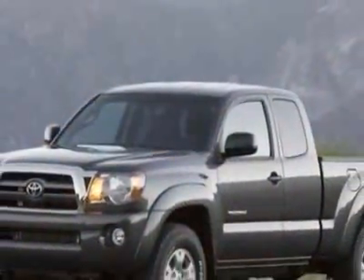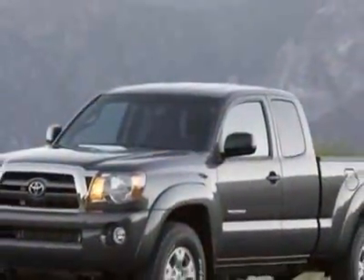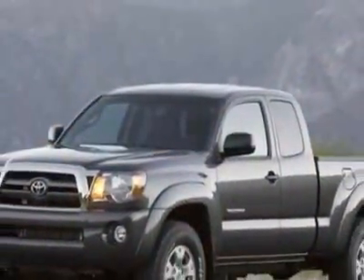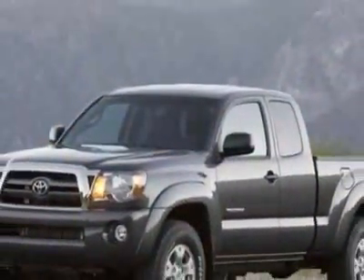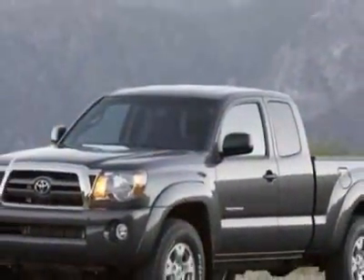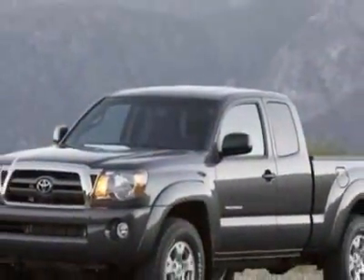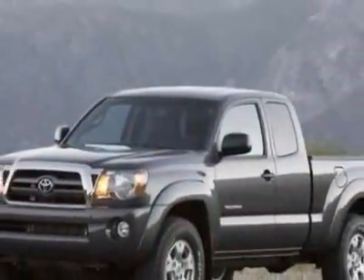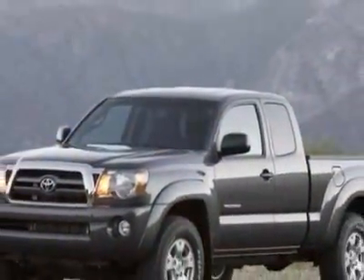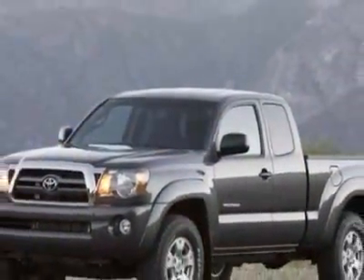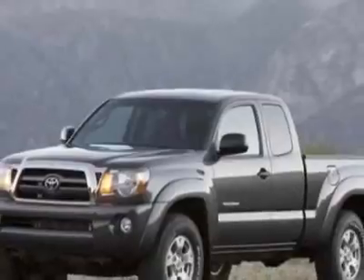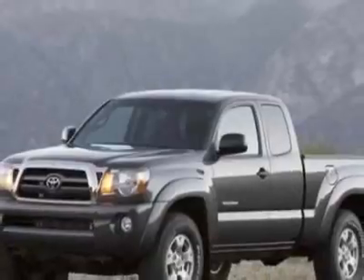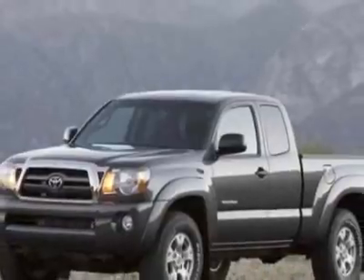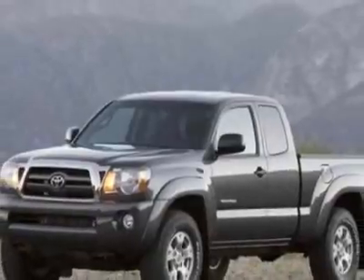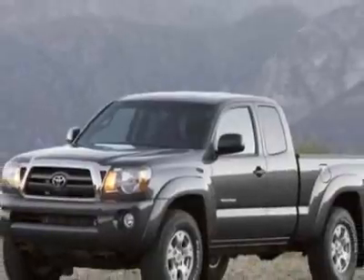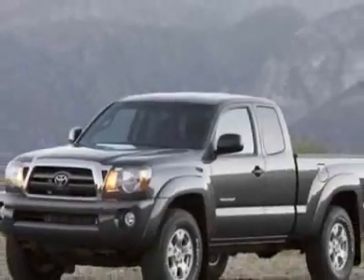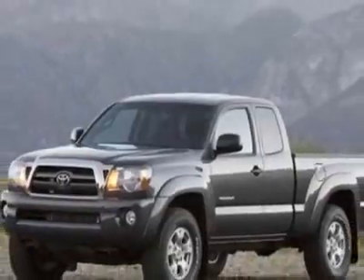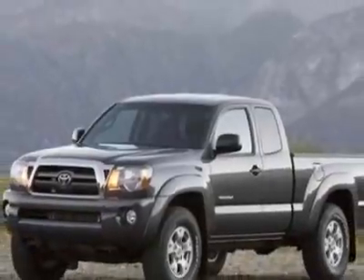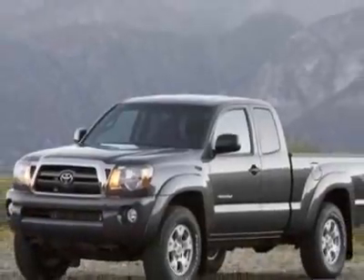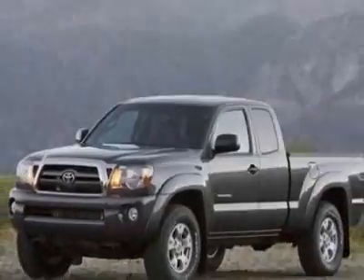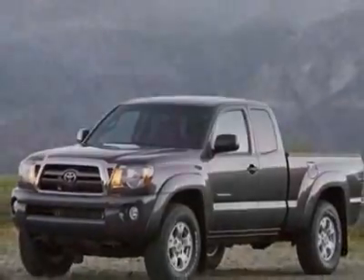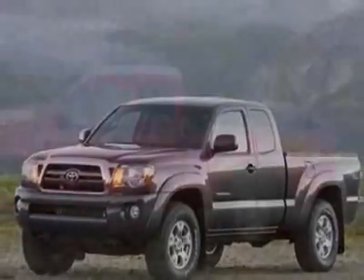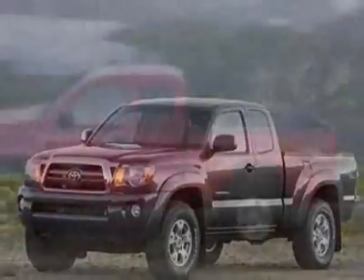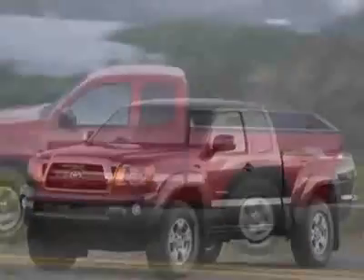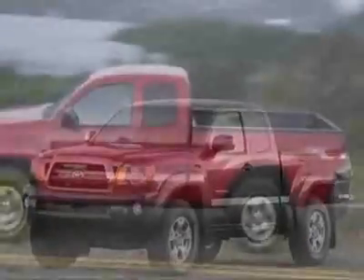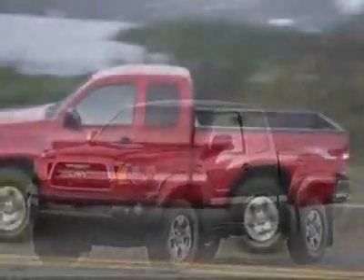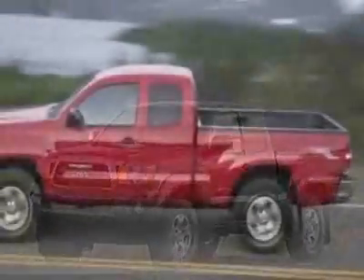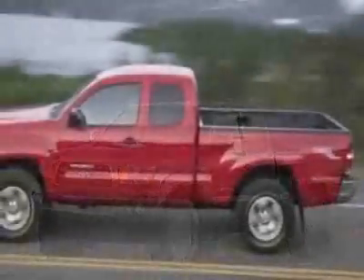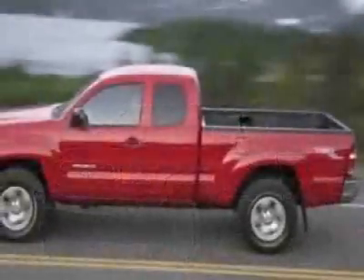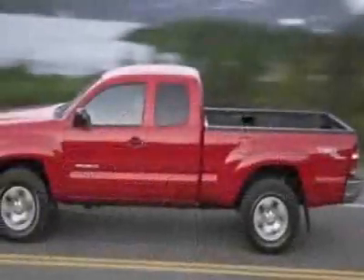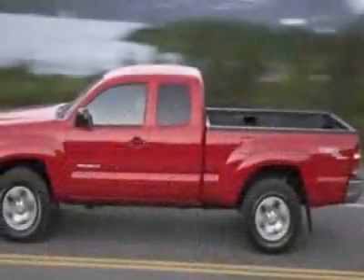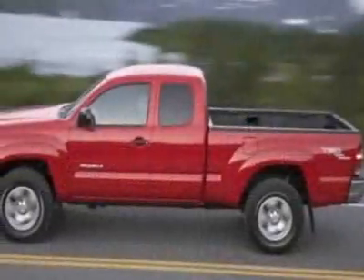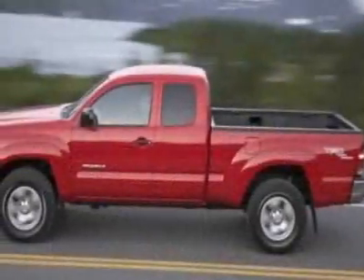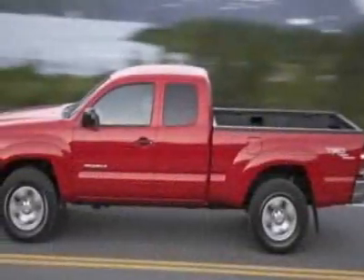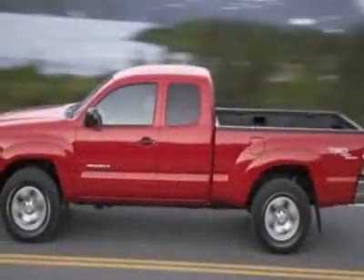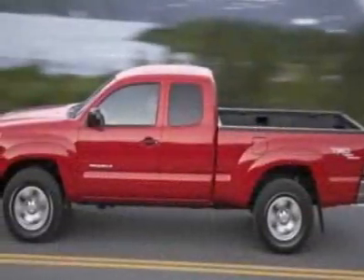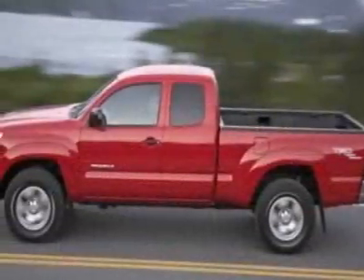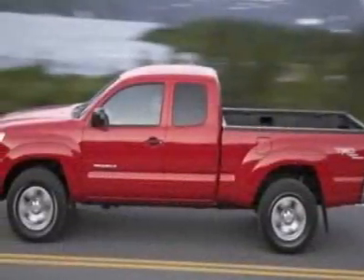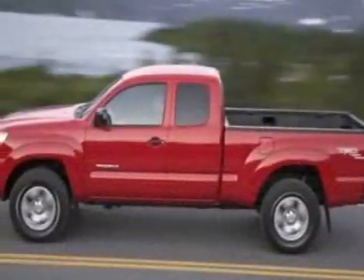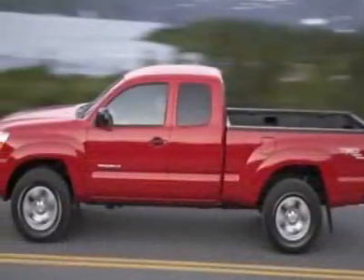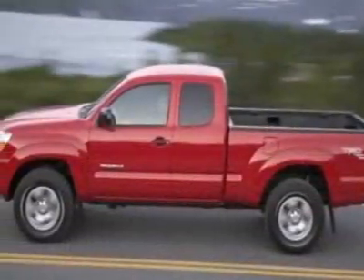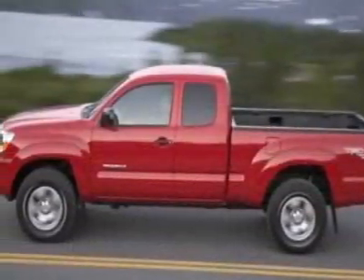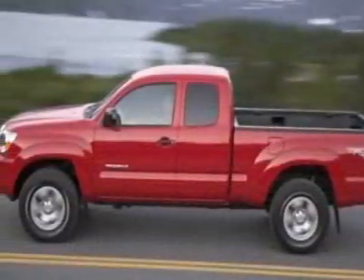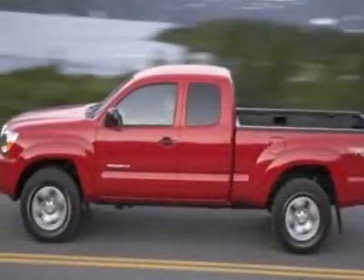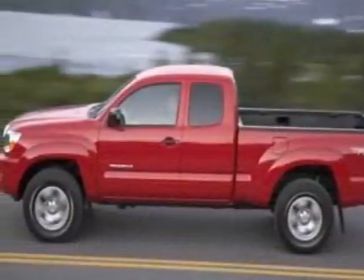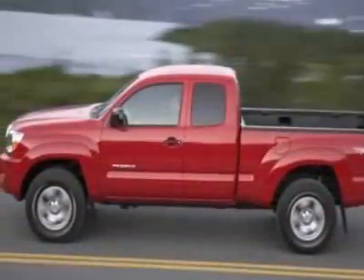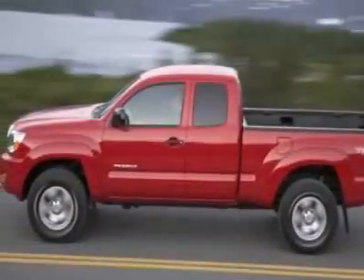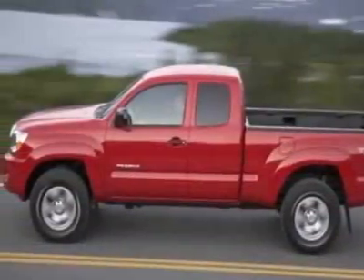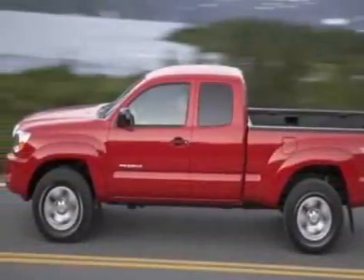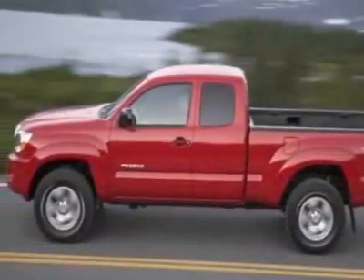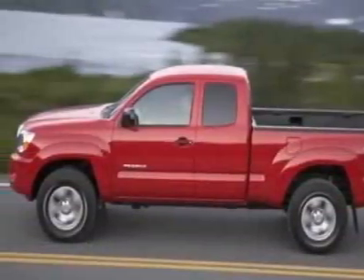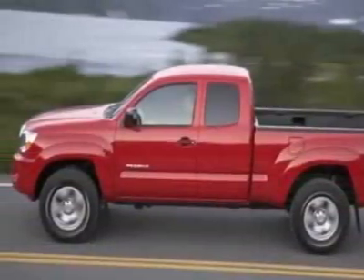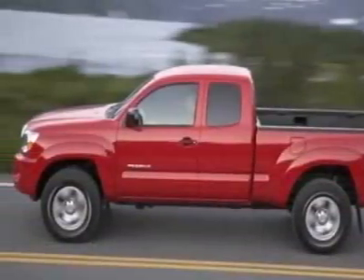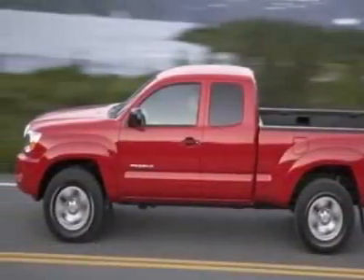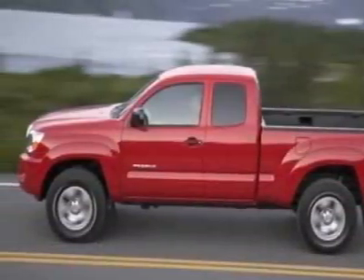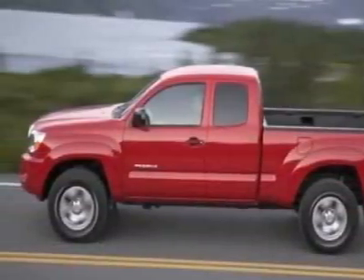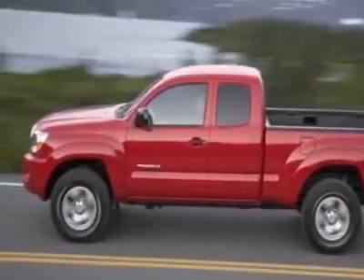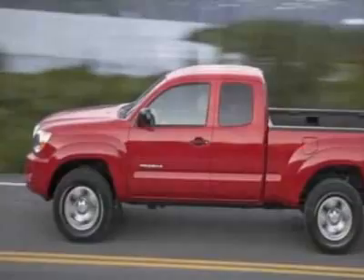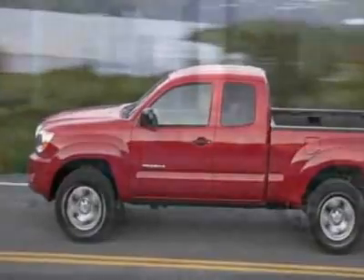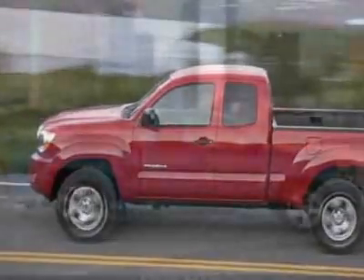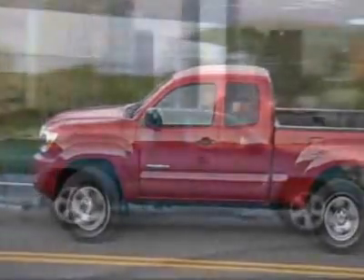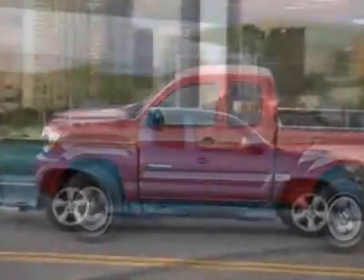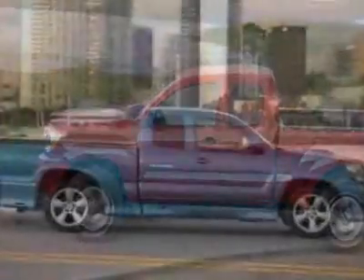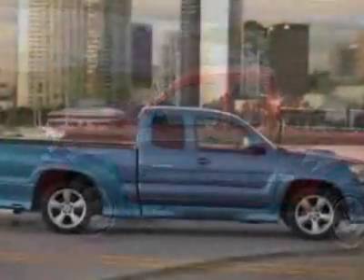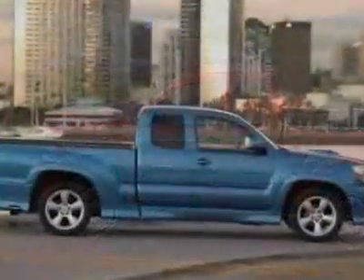This Tacoma boasts a 4.0-liter engine and has a 5-speed automatic transmission.